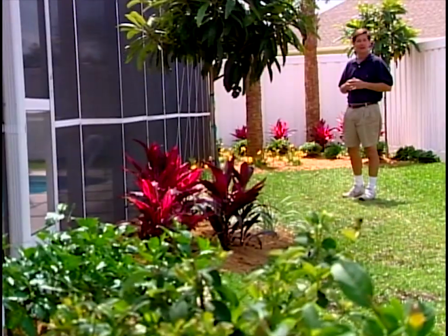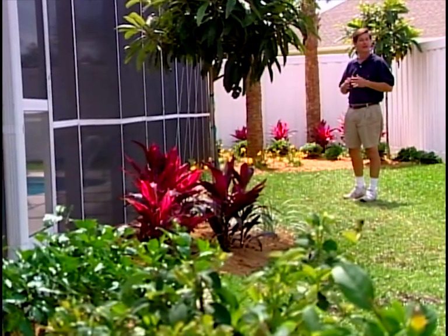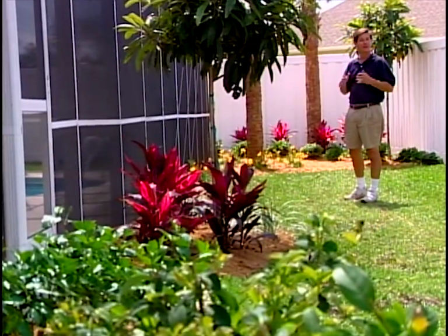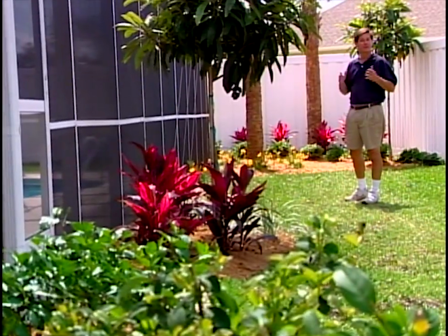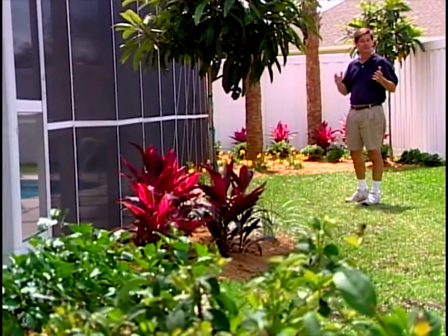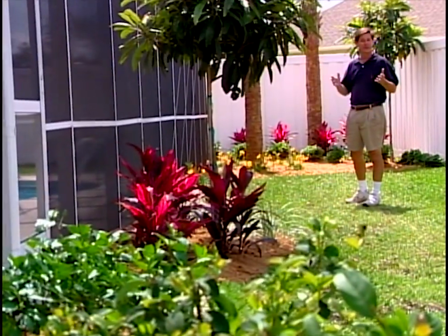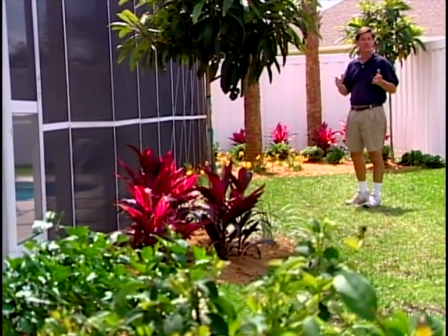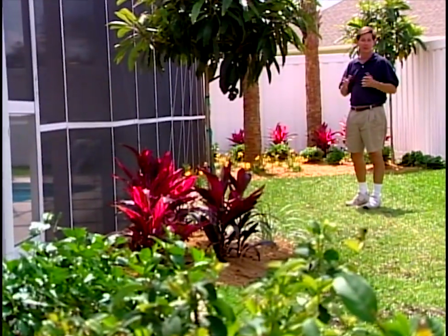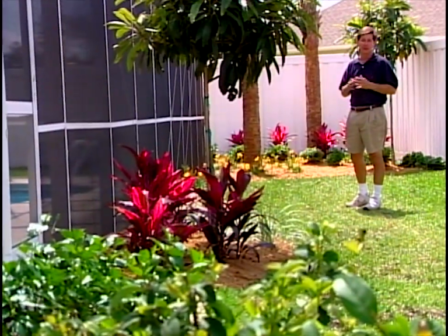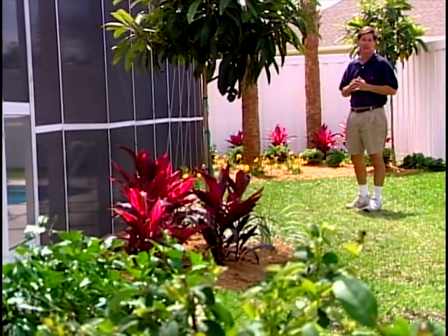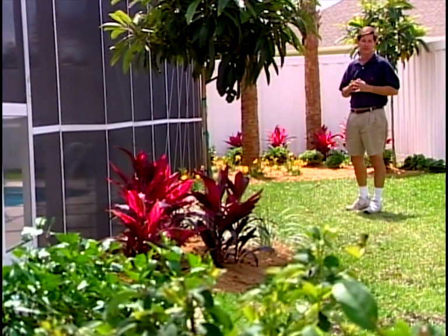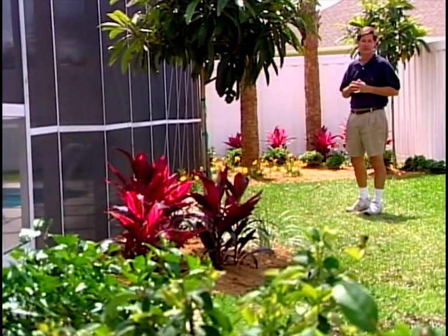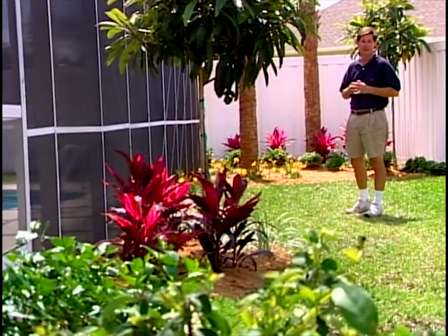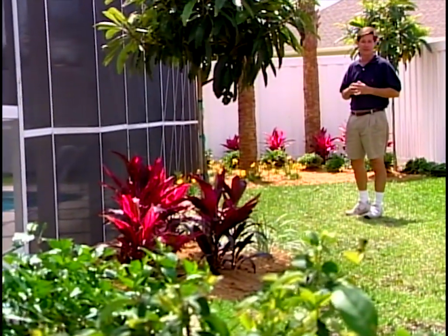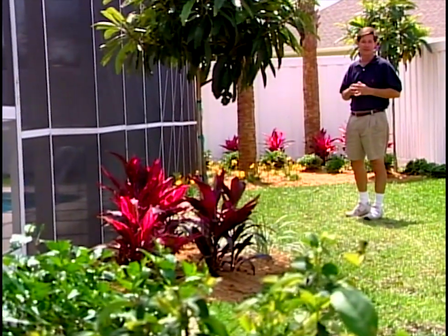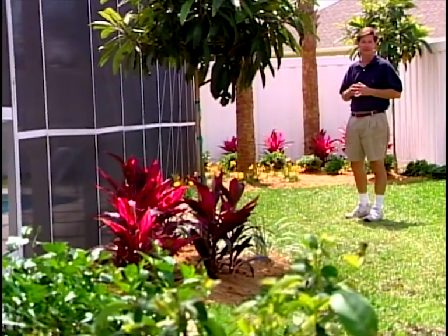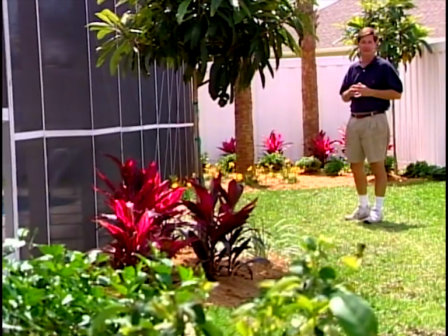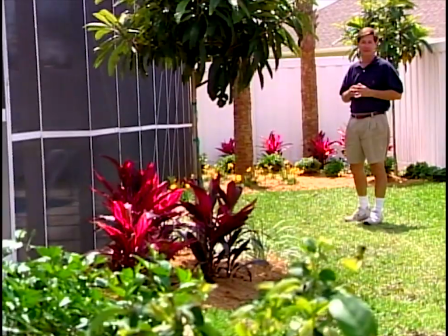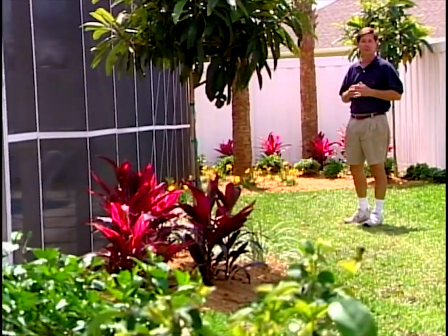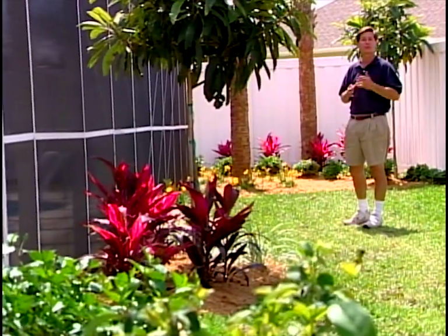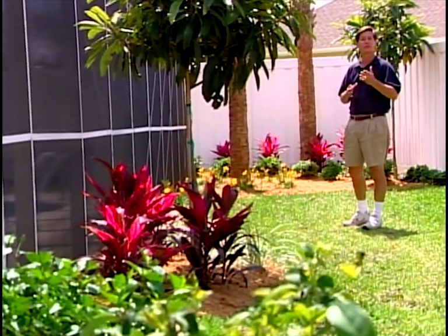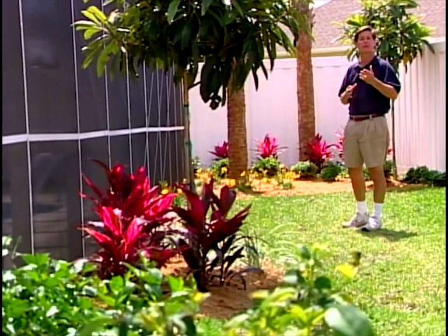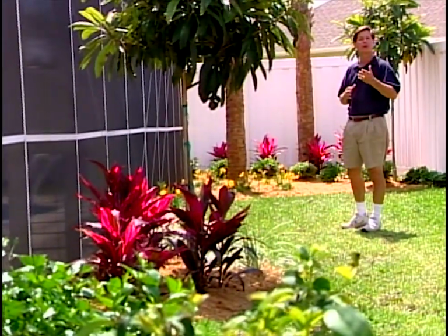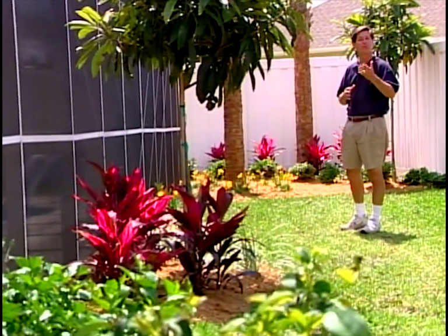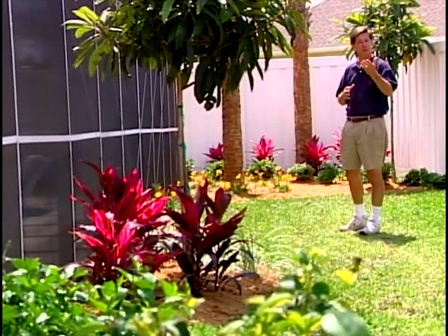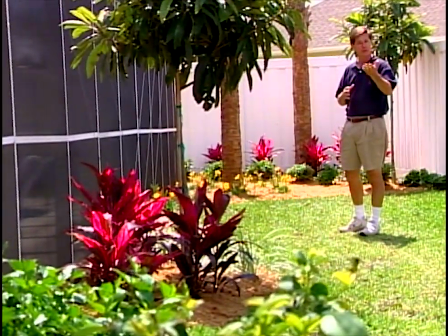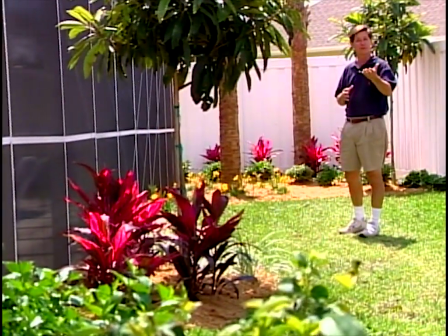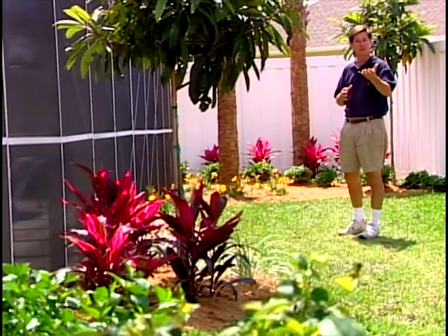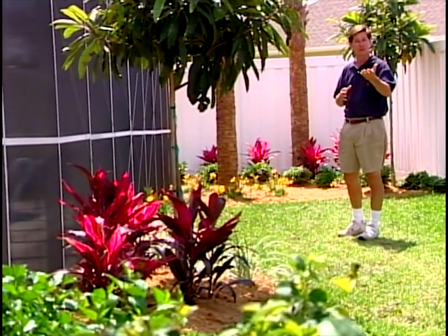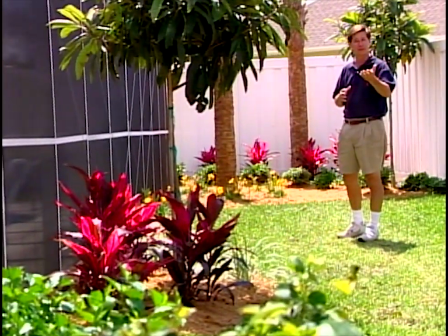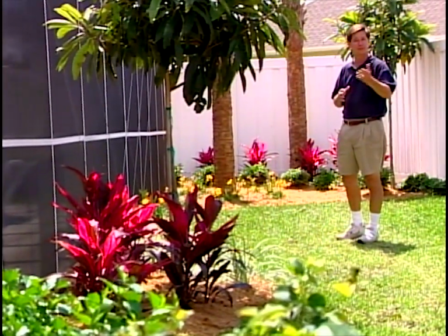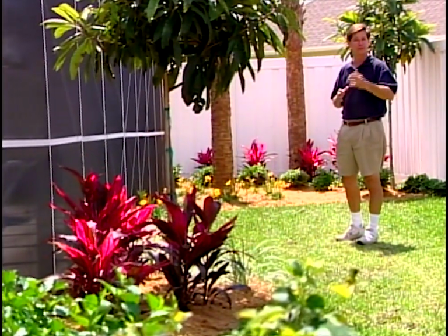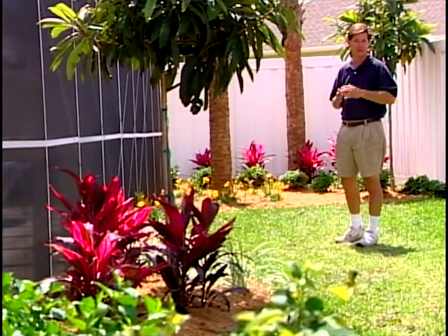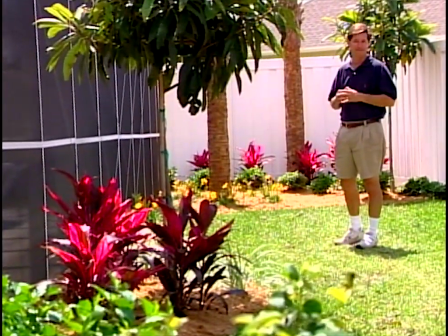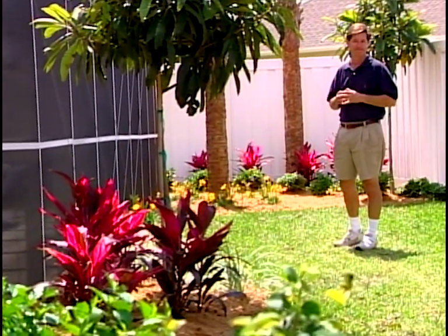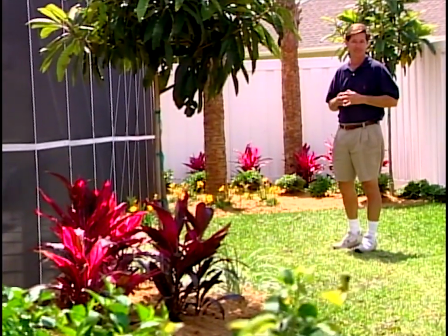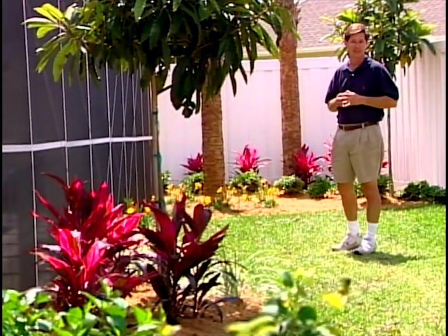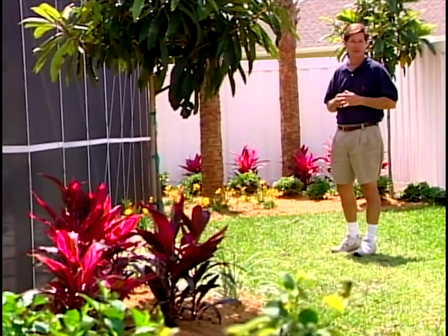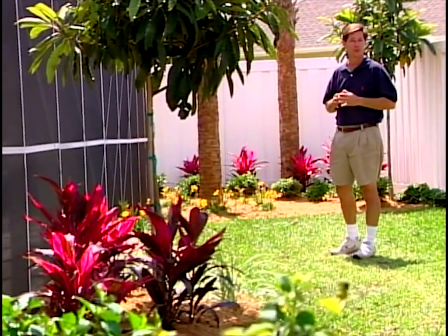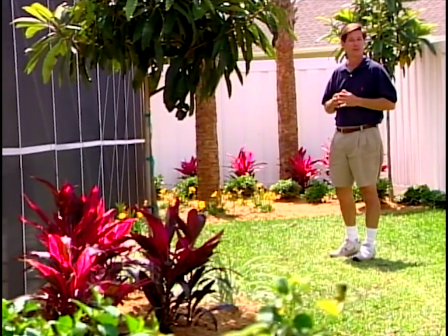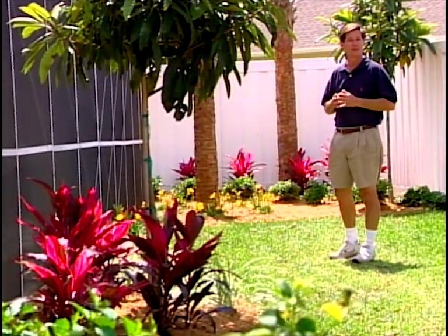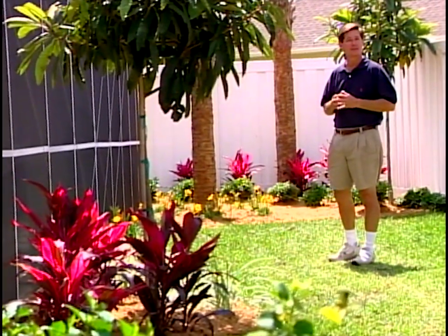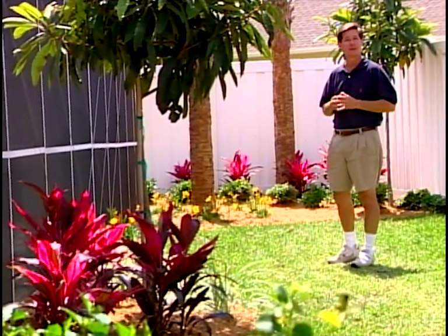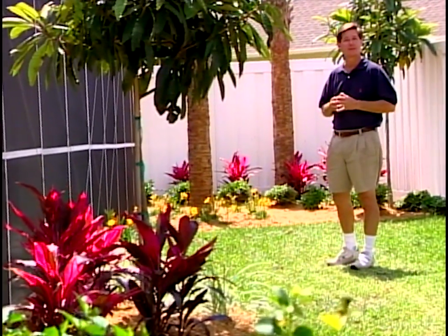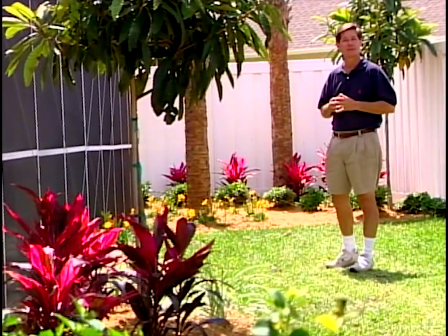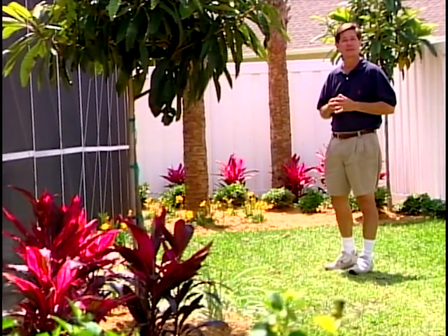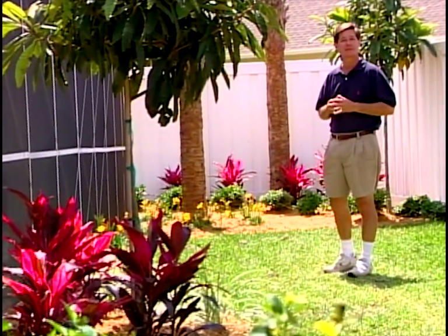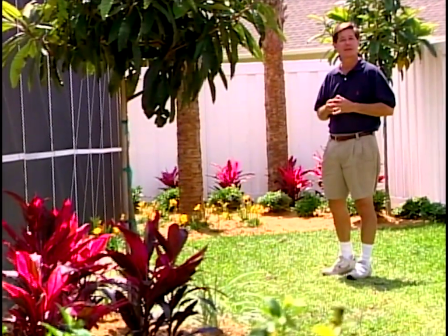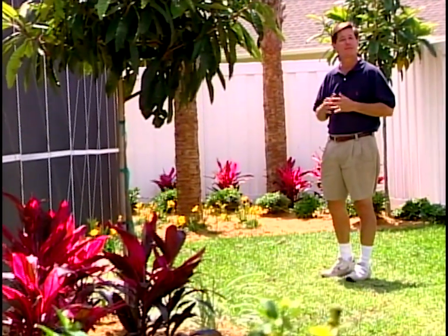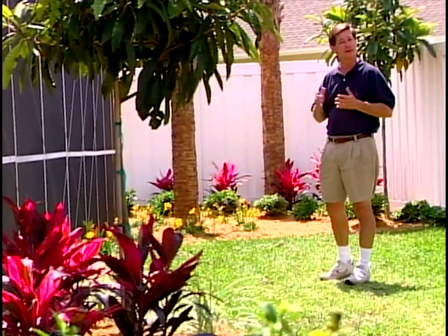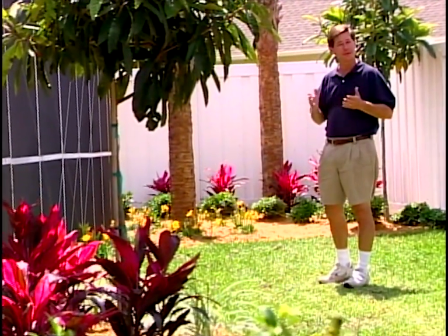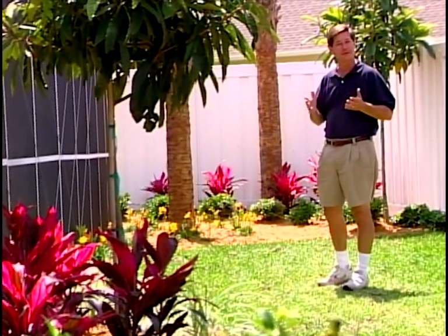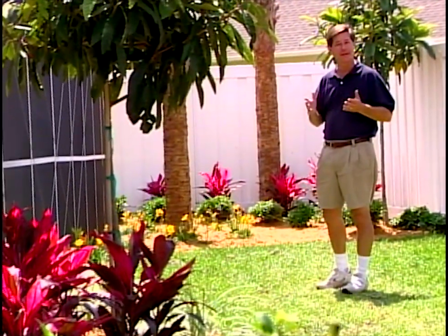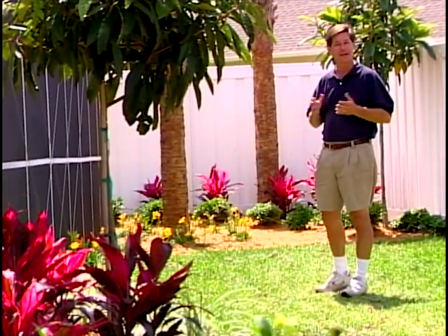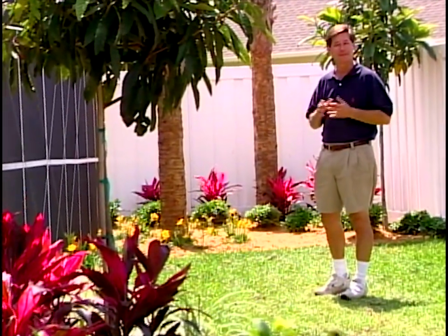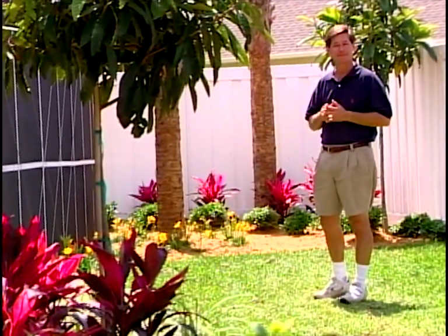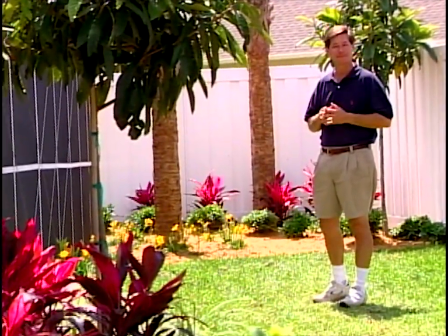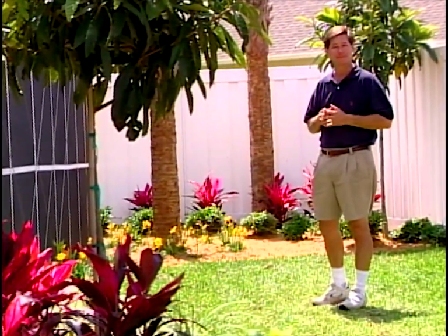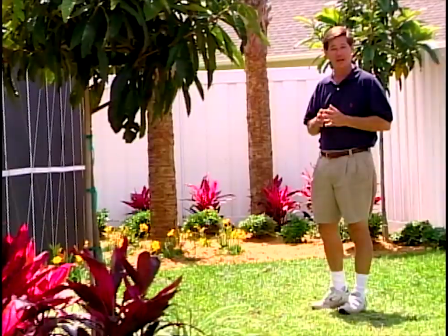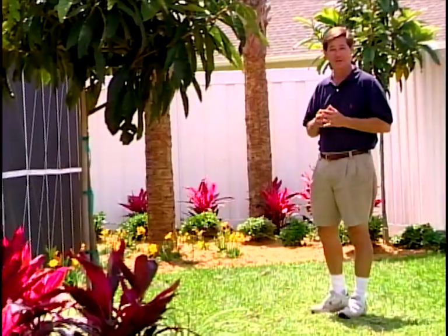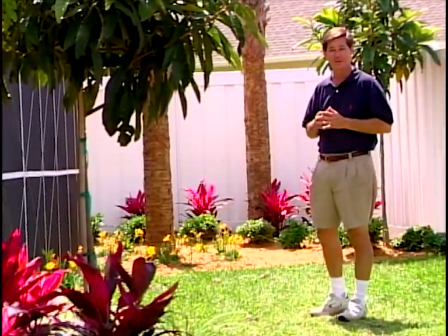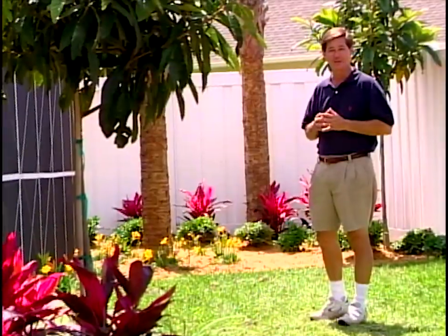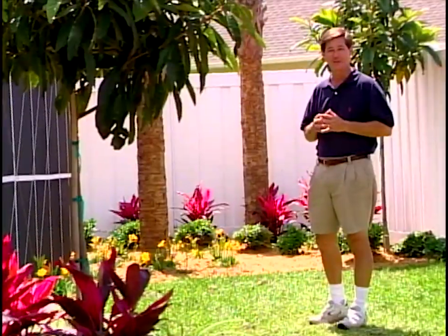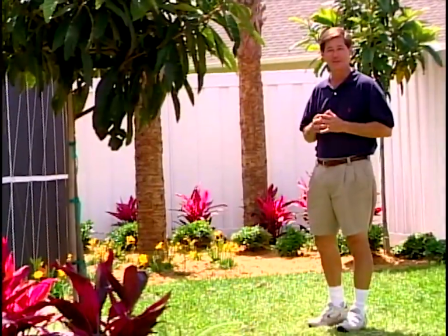Another fun project completed. We certainly hope you've enjoyed it as well. For The Designer's Landscape, I'm Gary Allen. I'll see you soon.